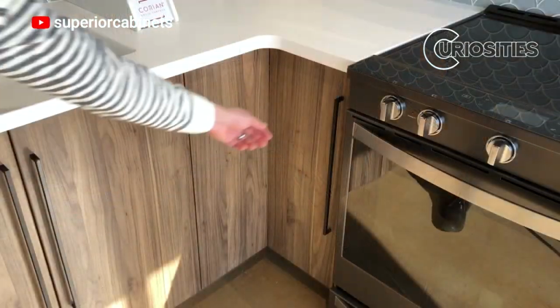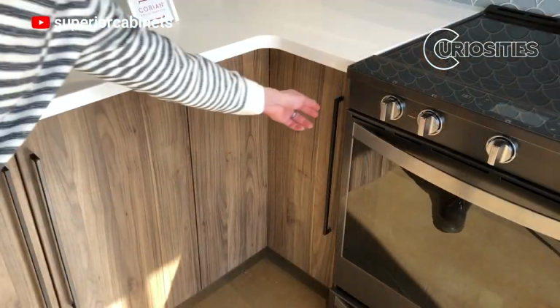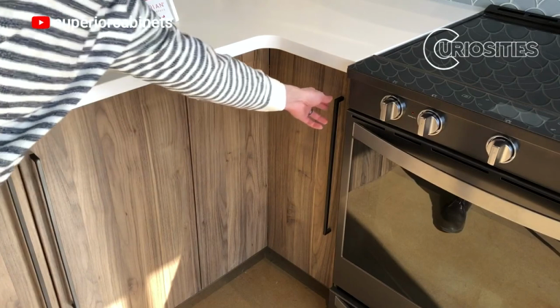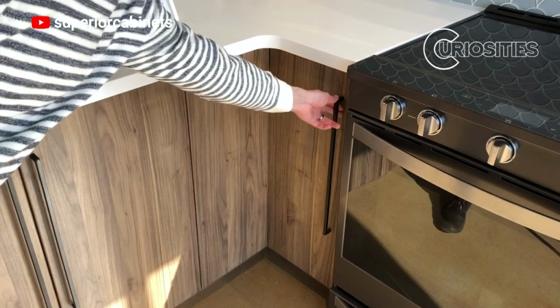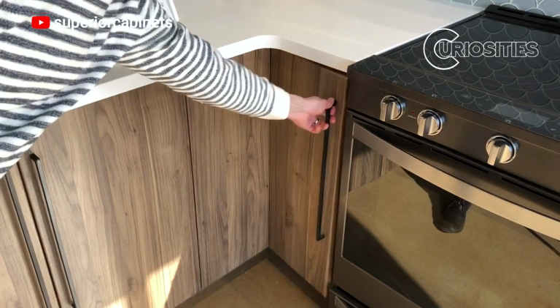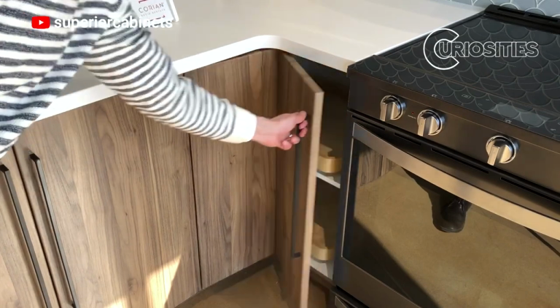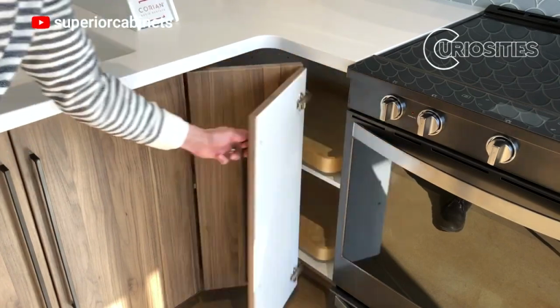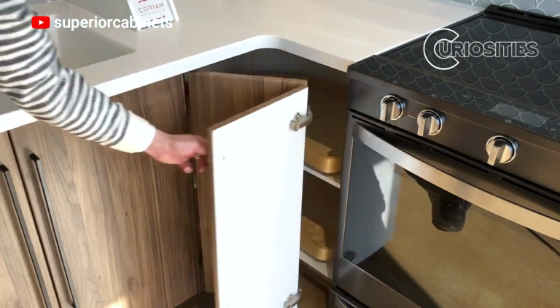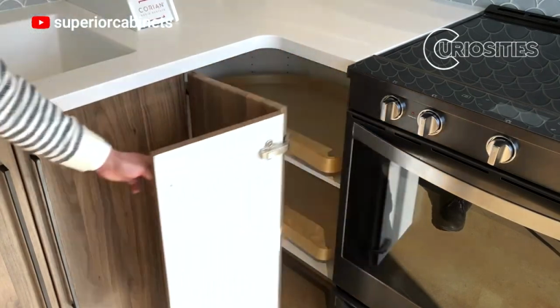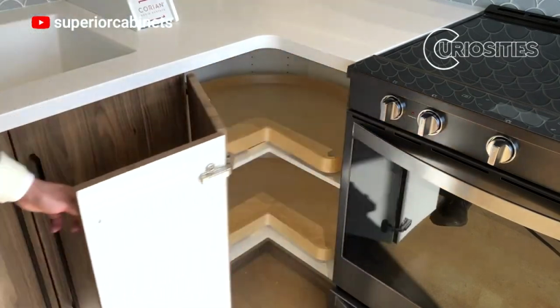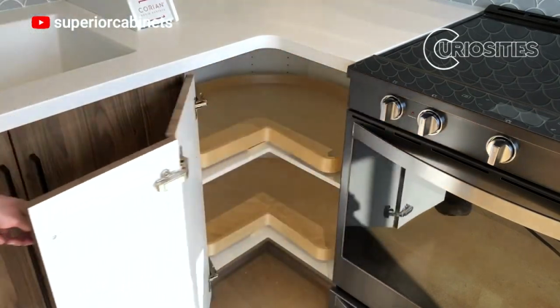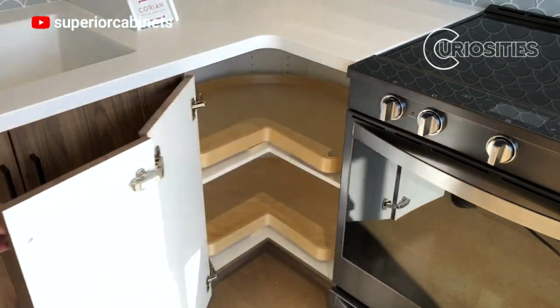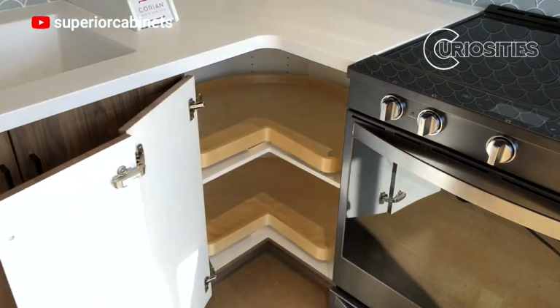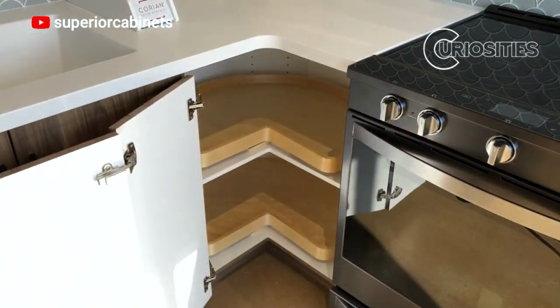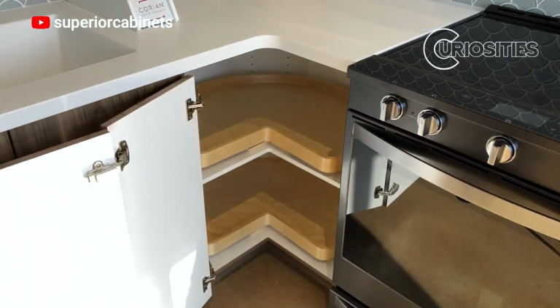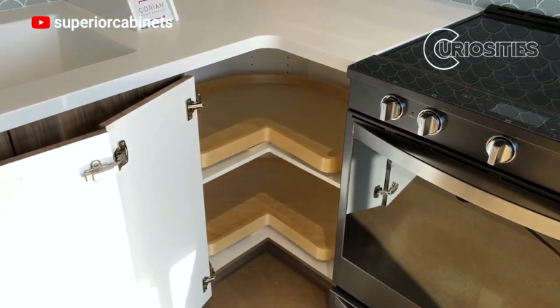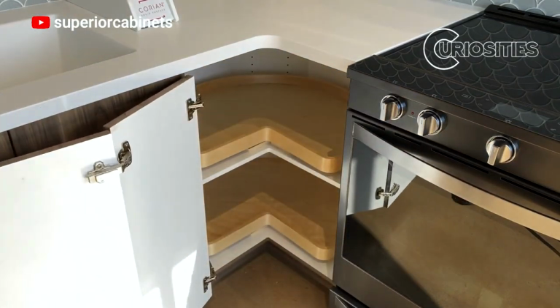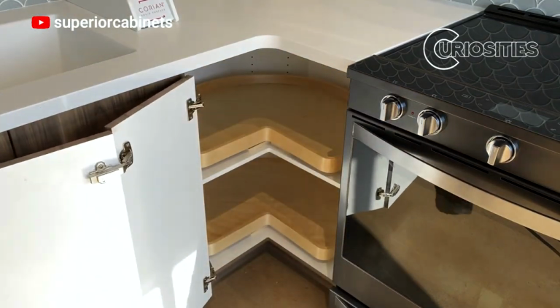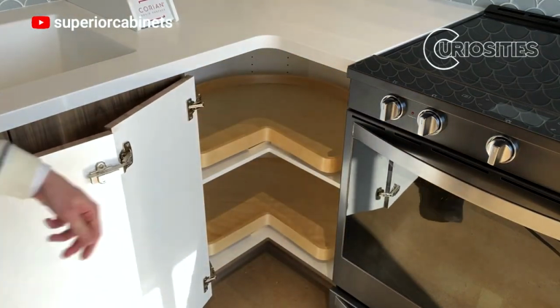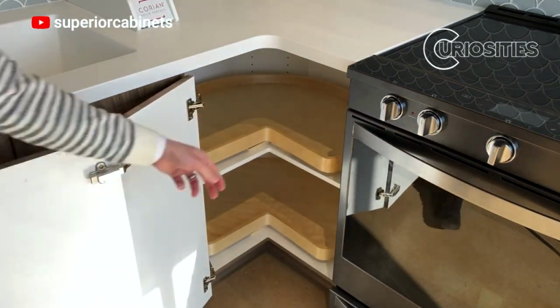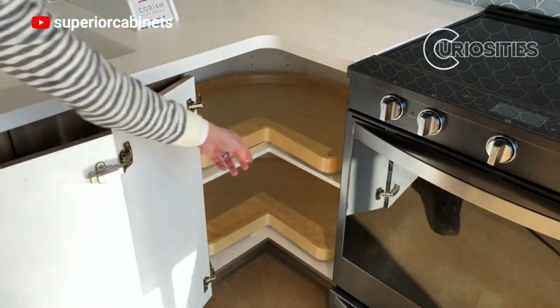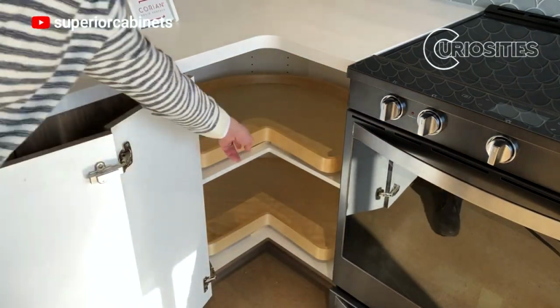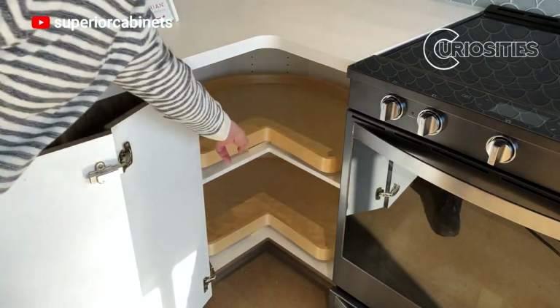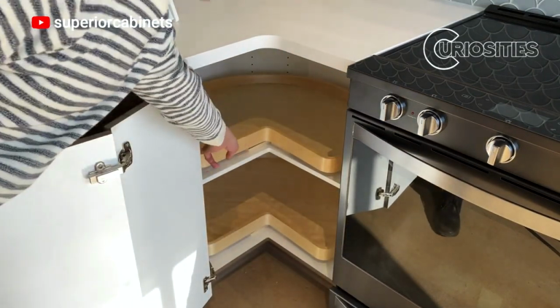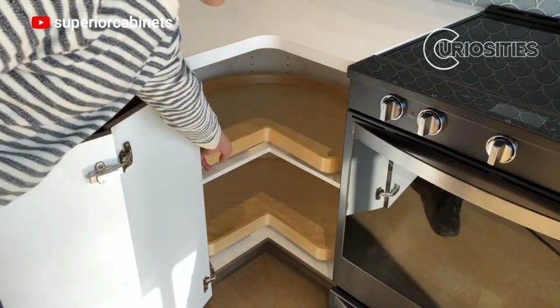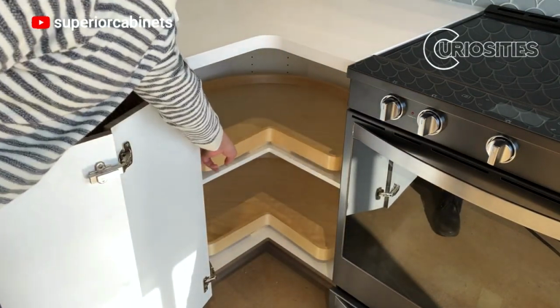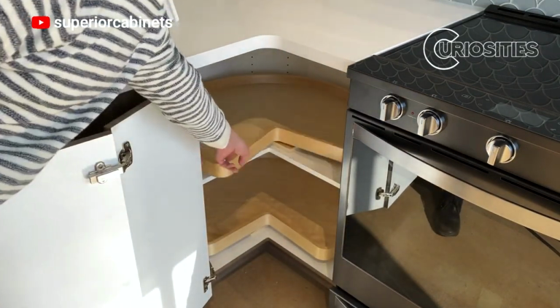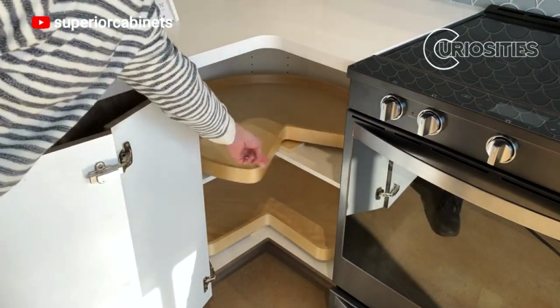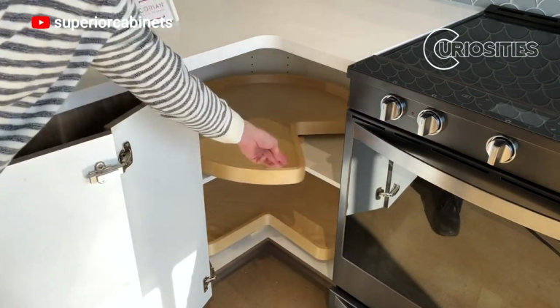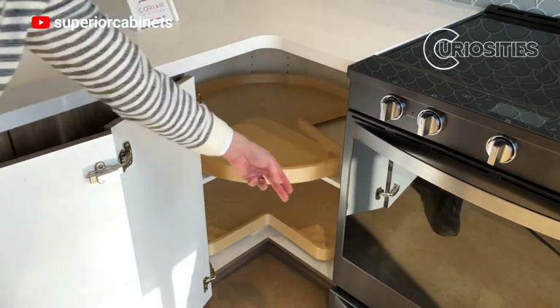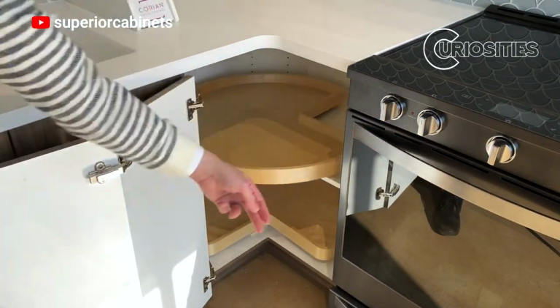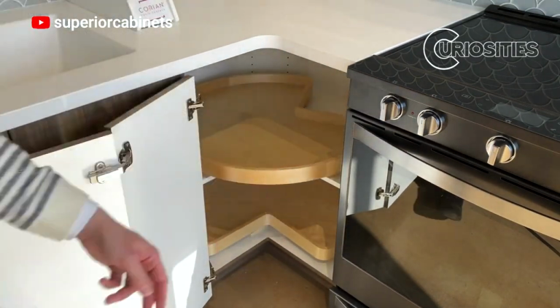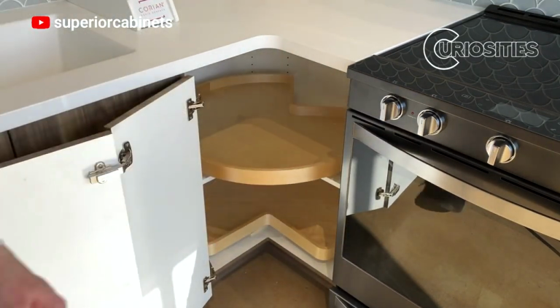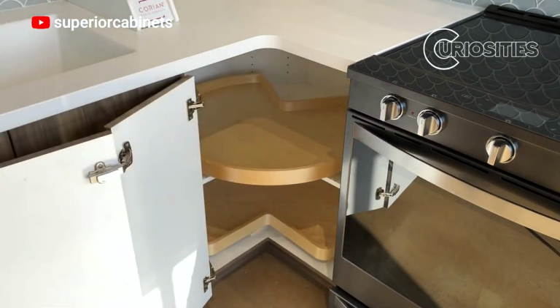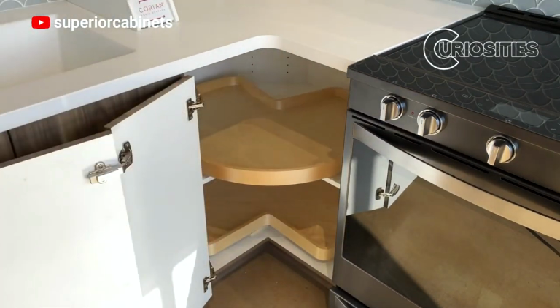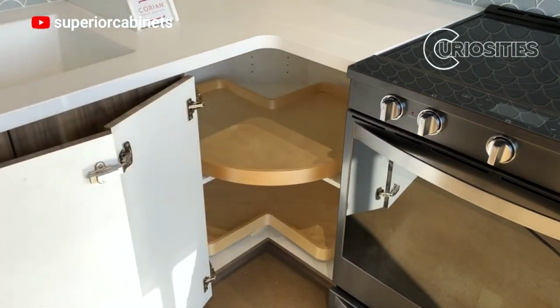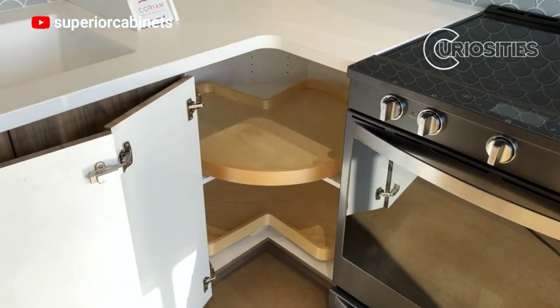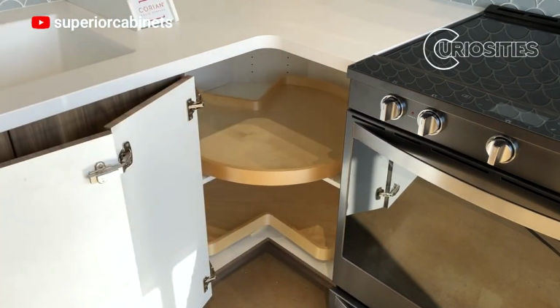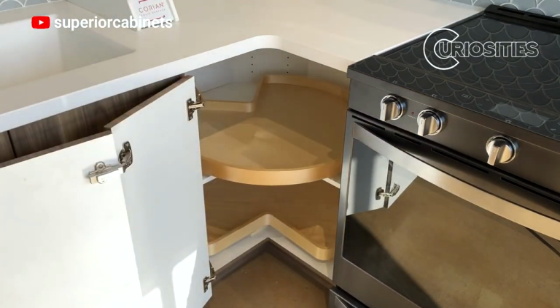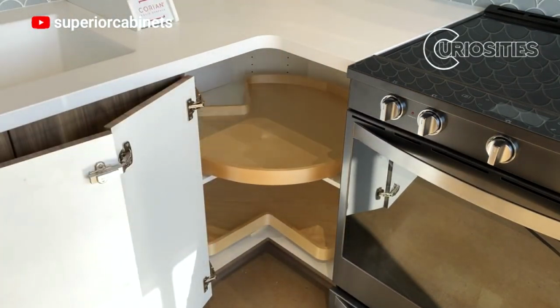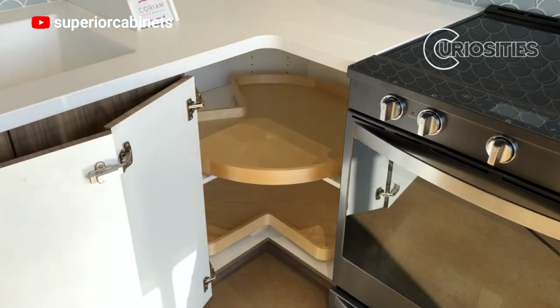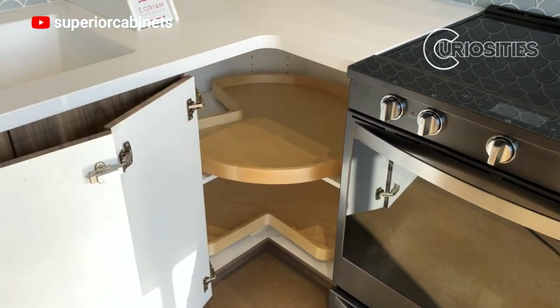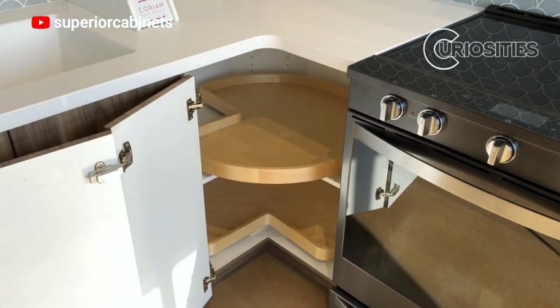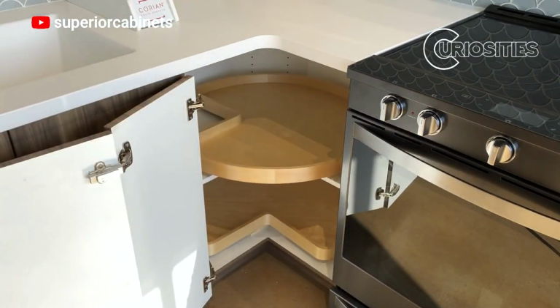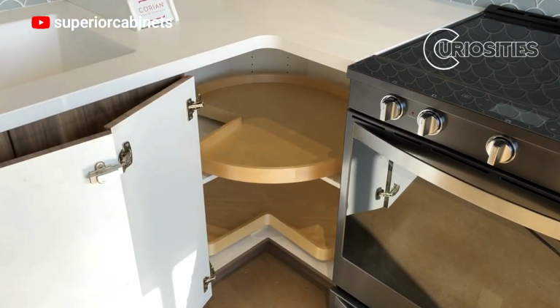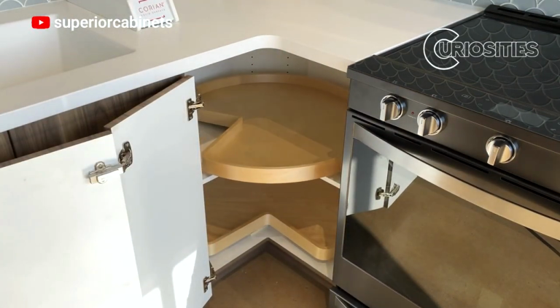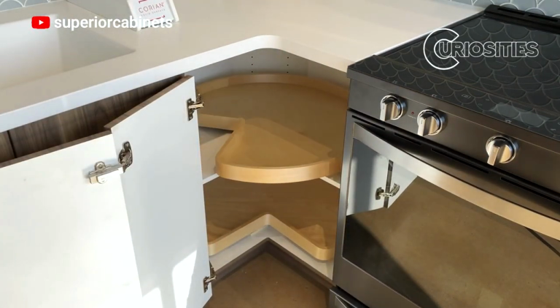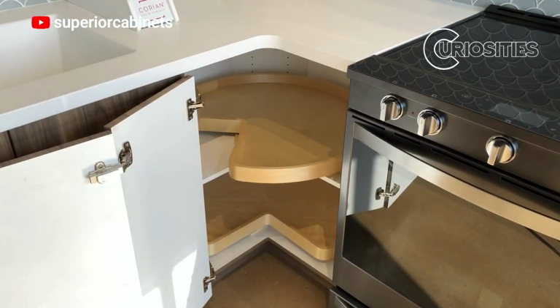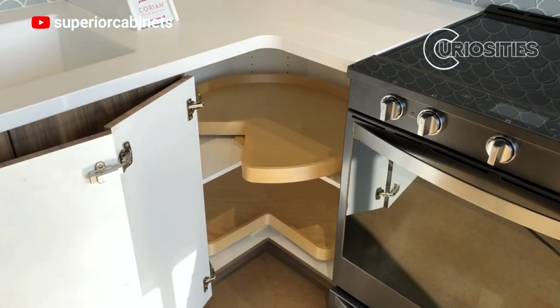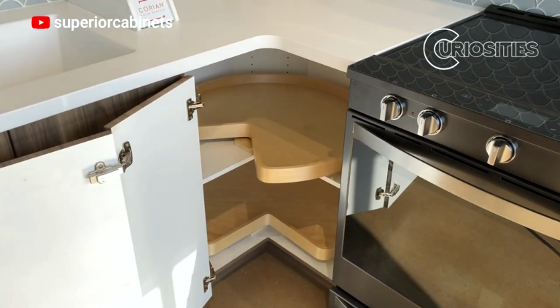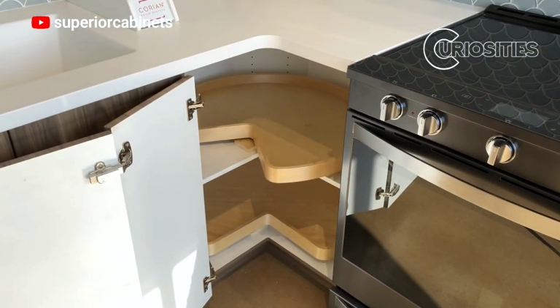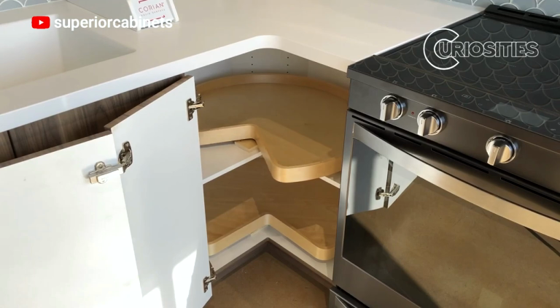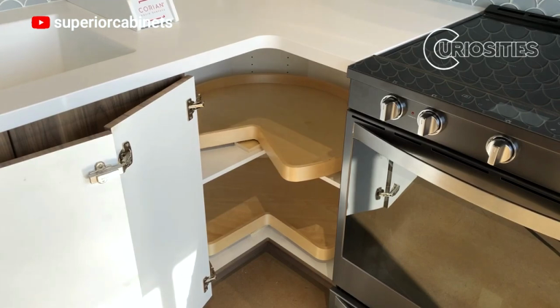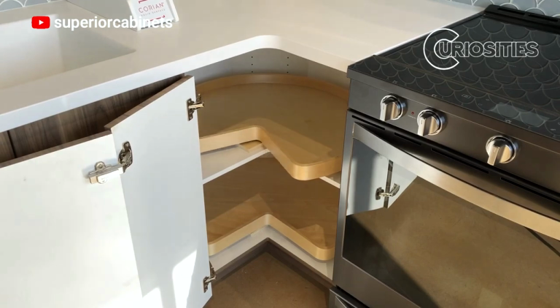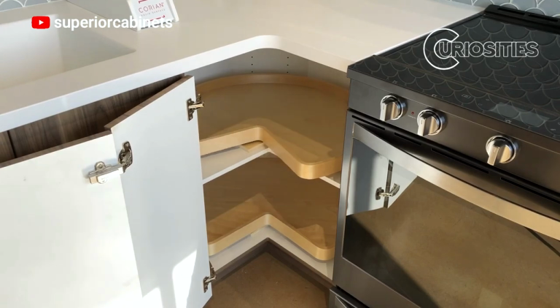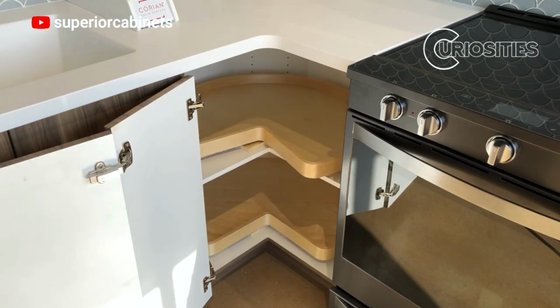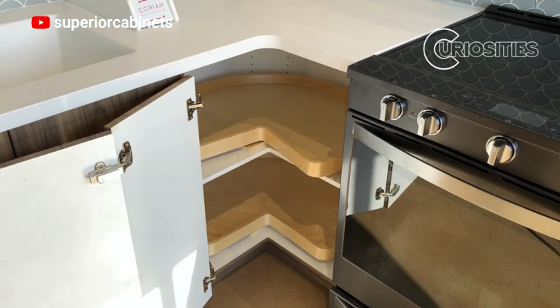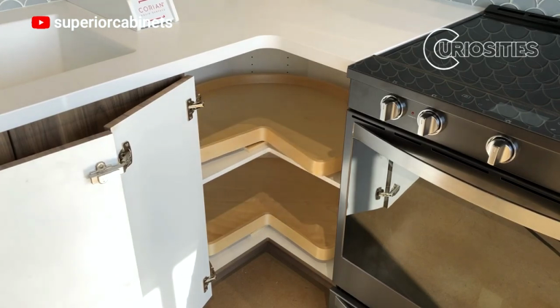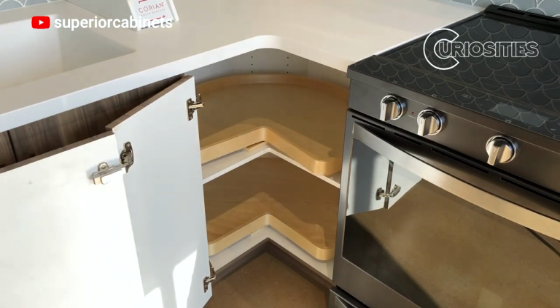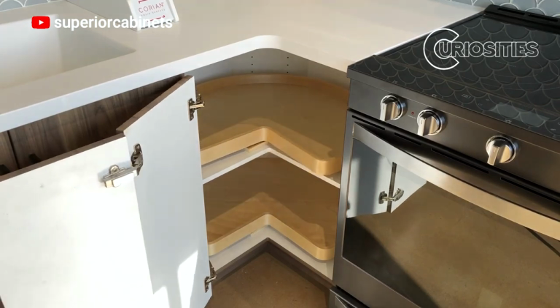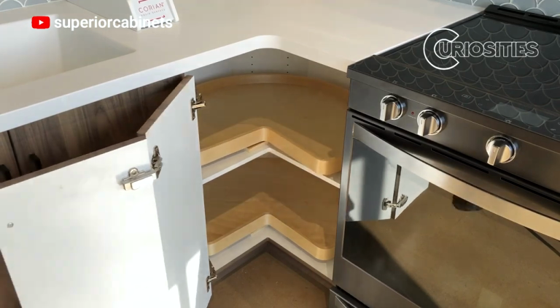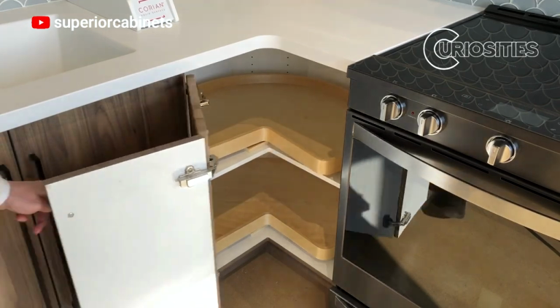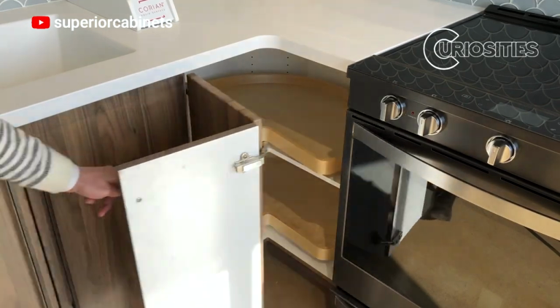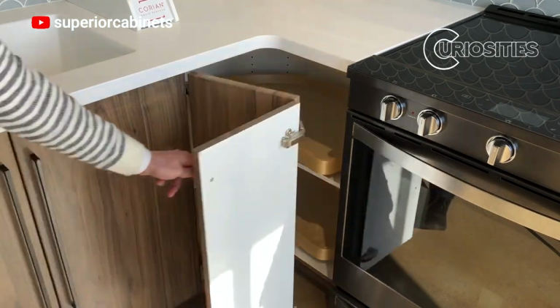Some corner cabinets are built in, while others are freestanding. There are also corner cabinets with doors, drawers, or both.